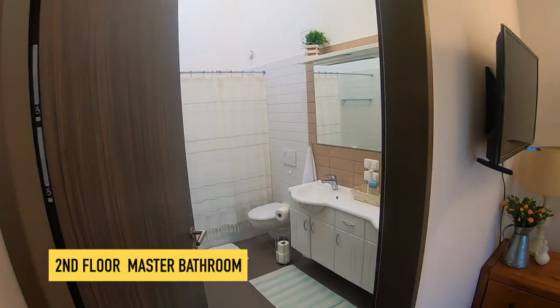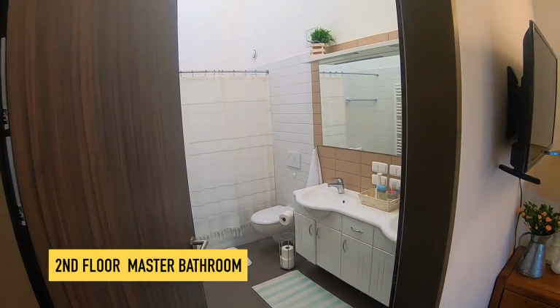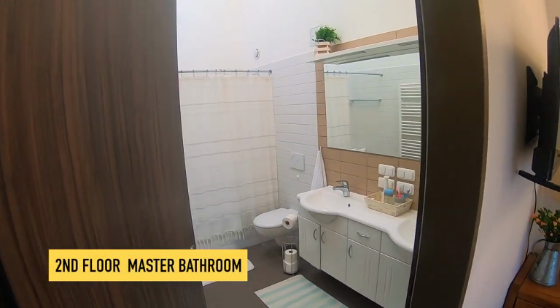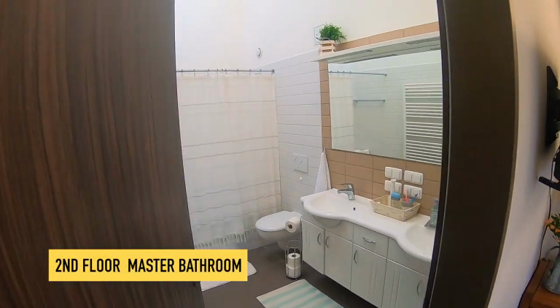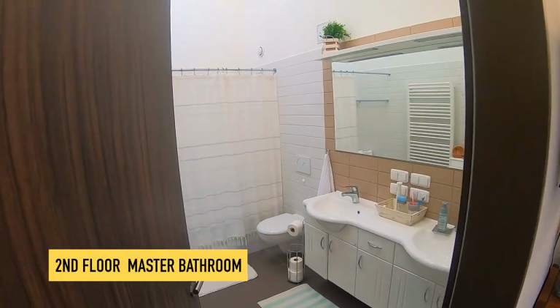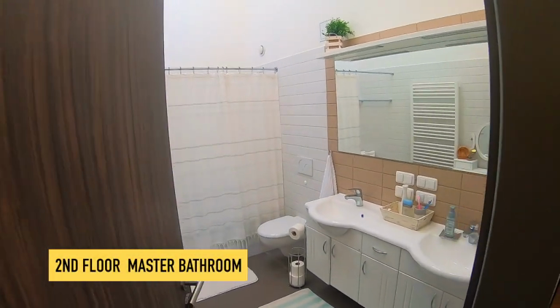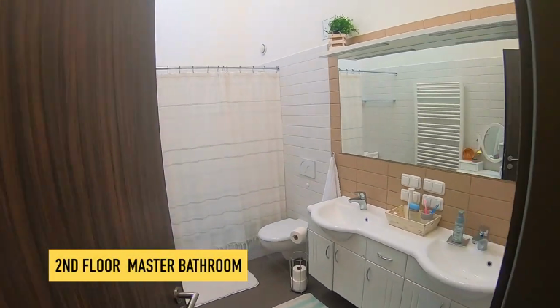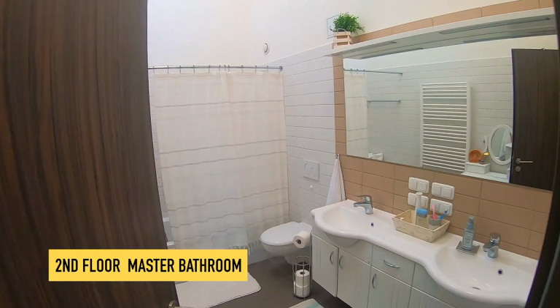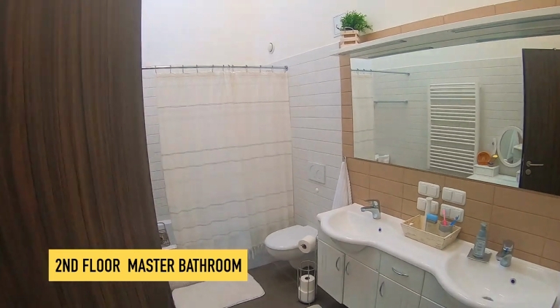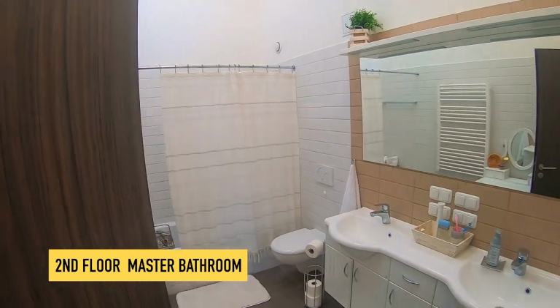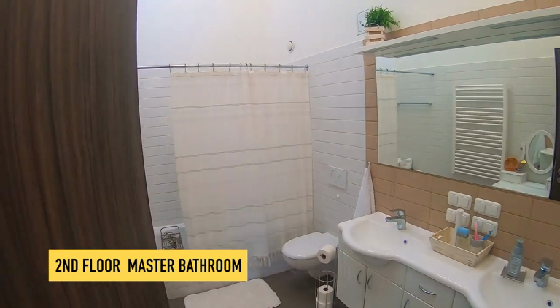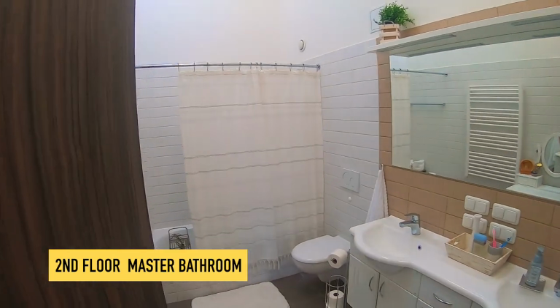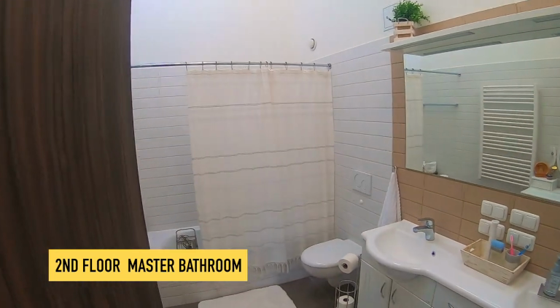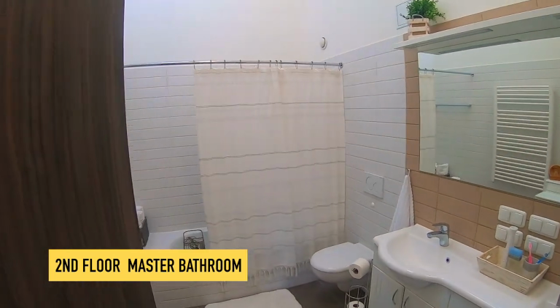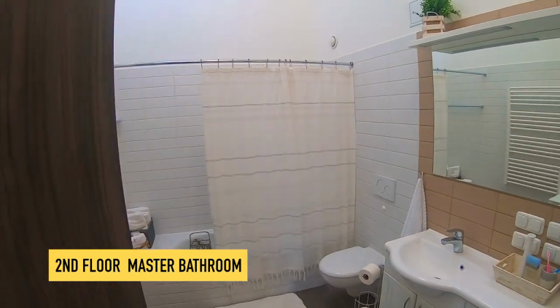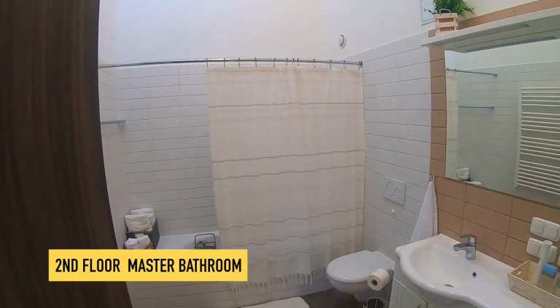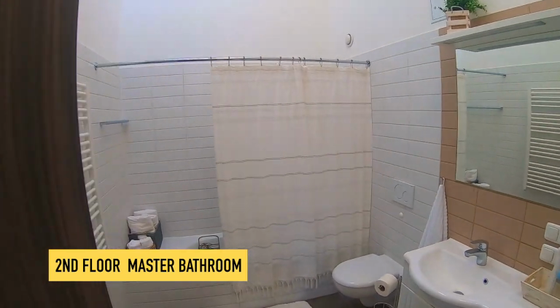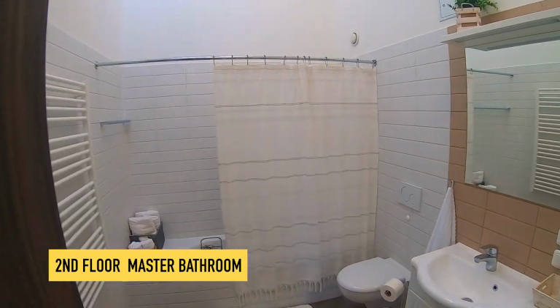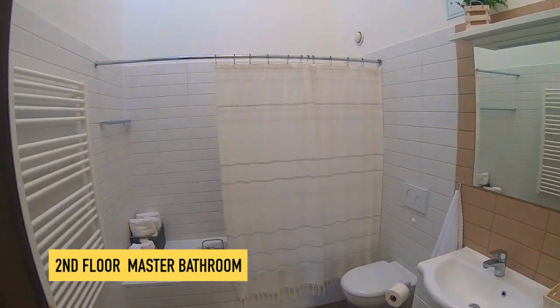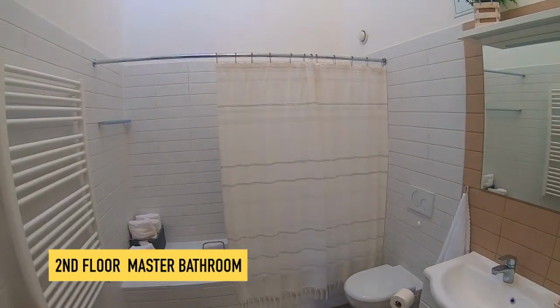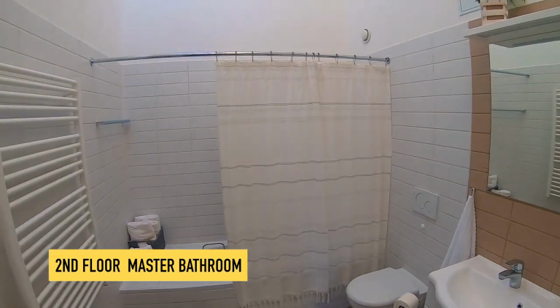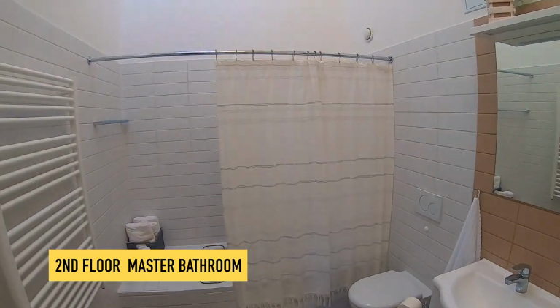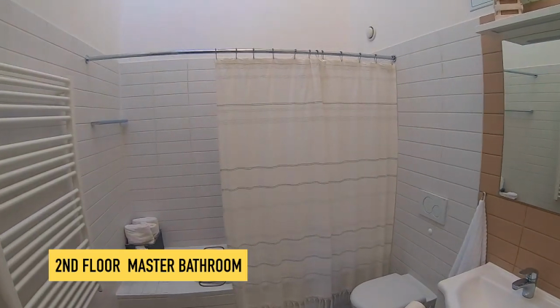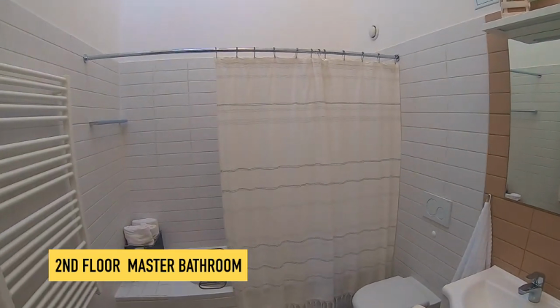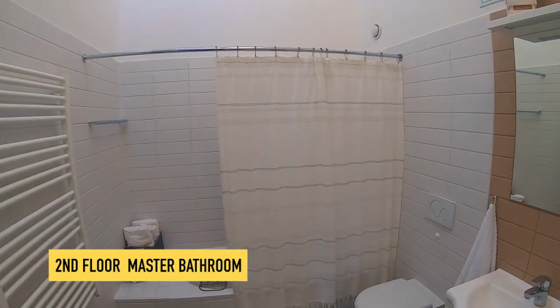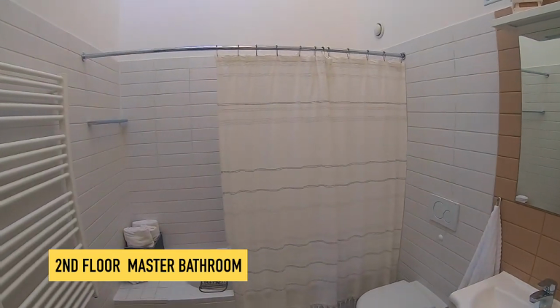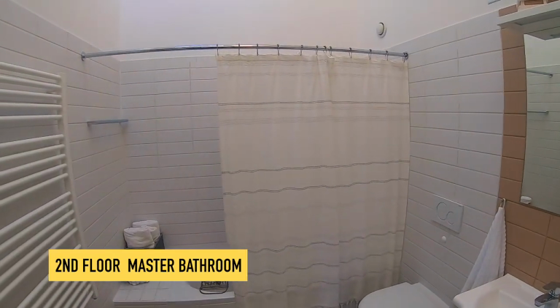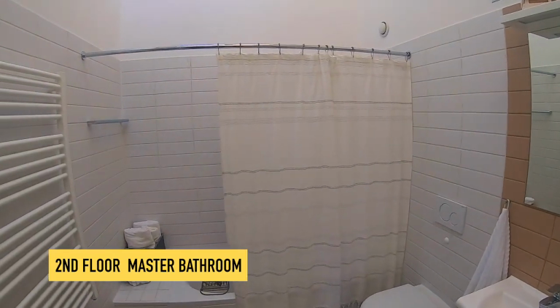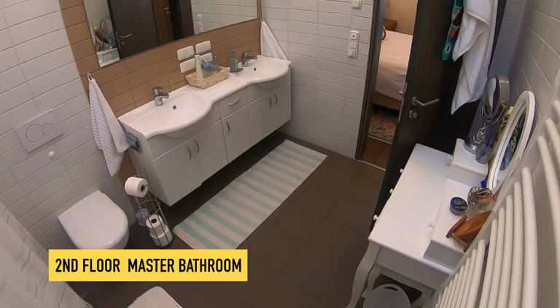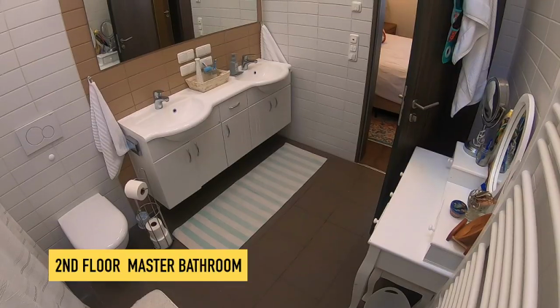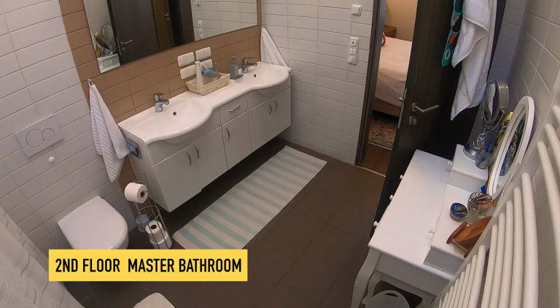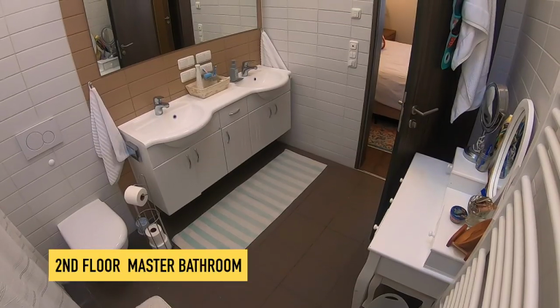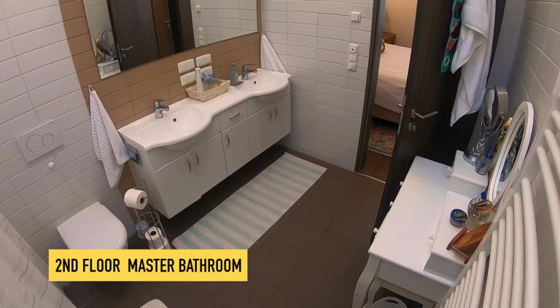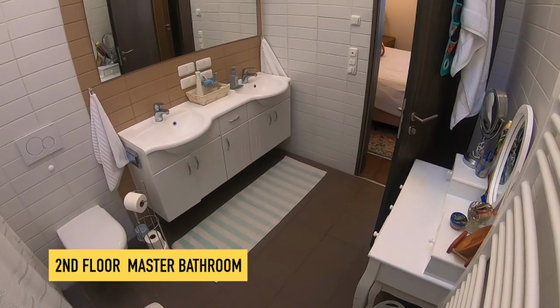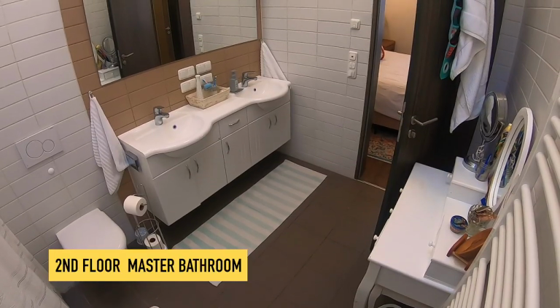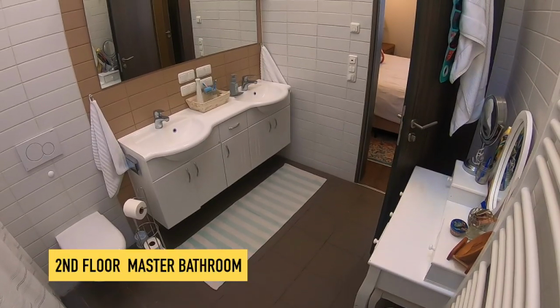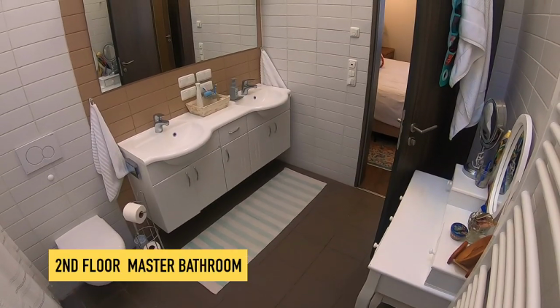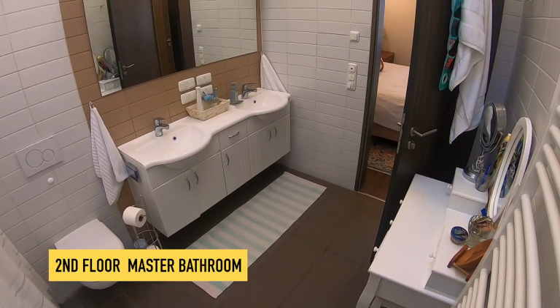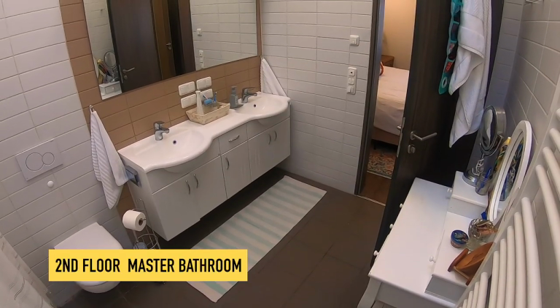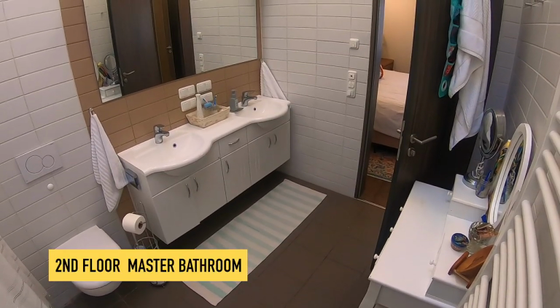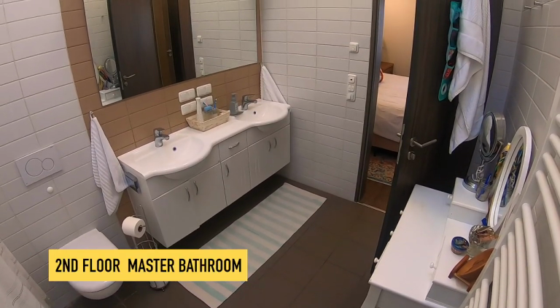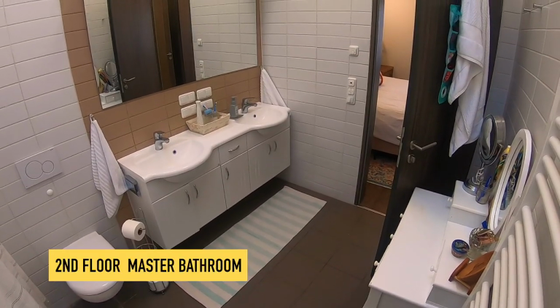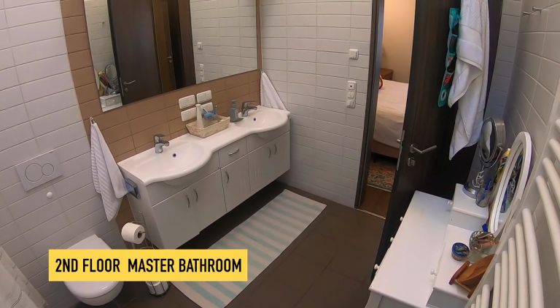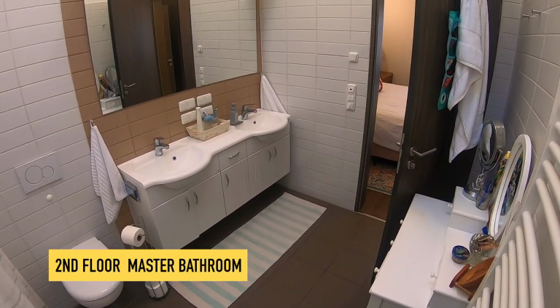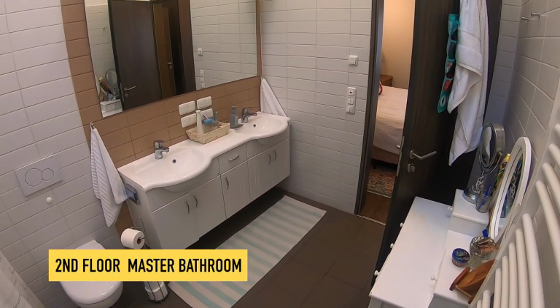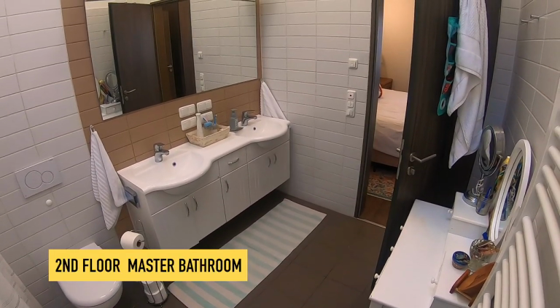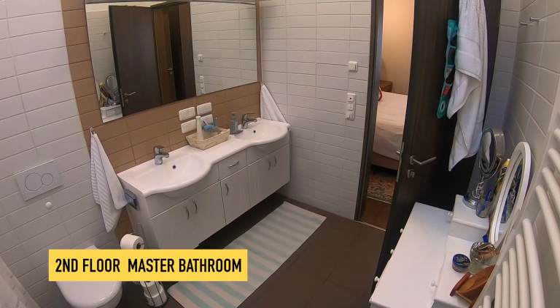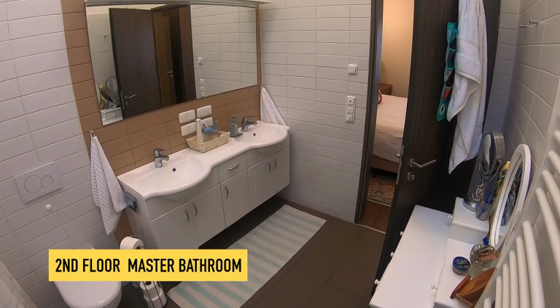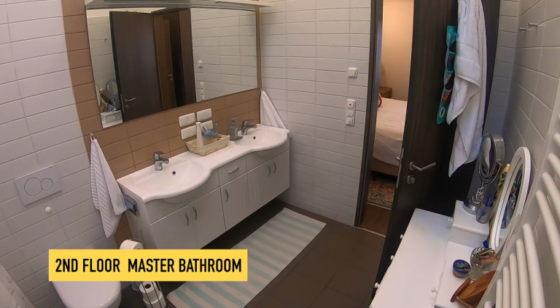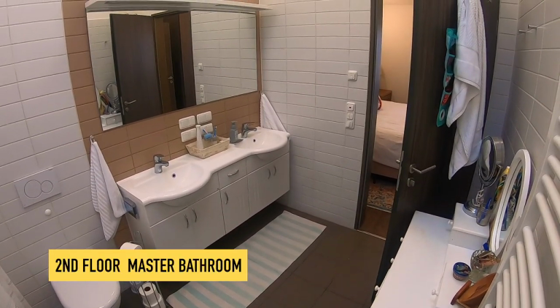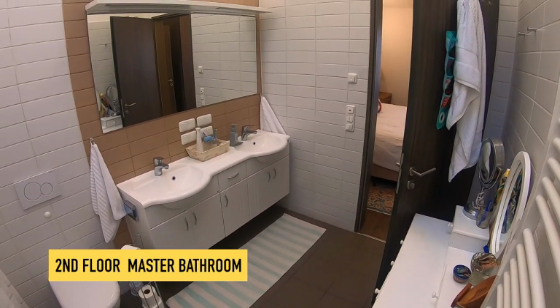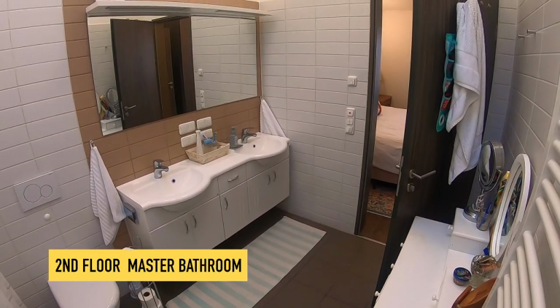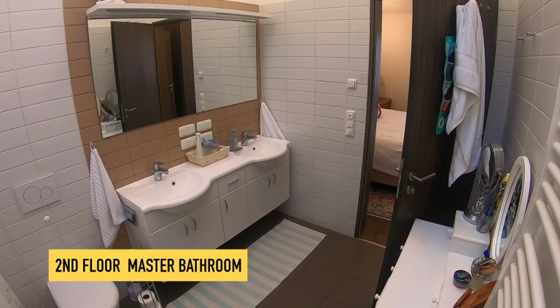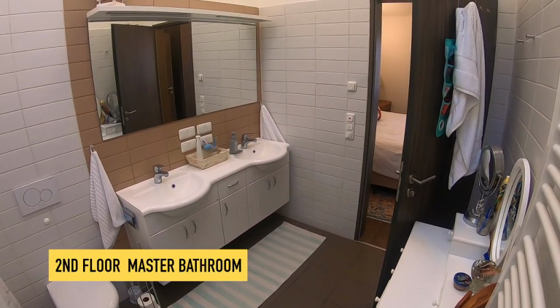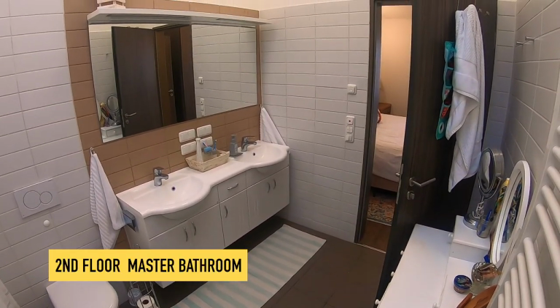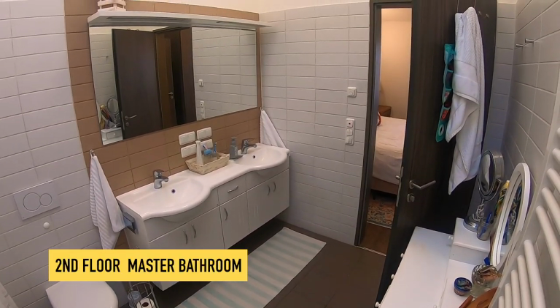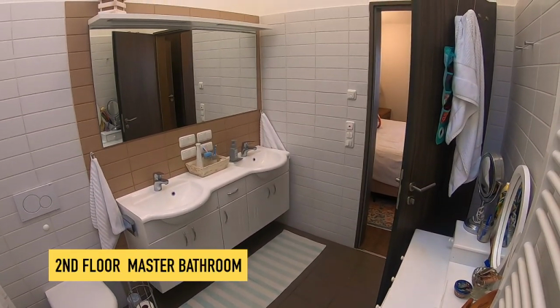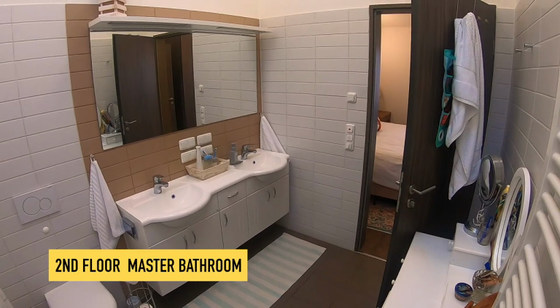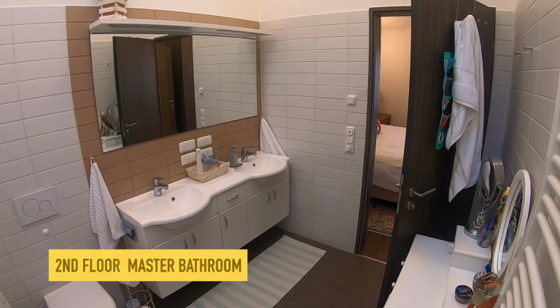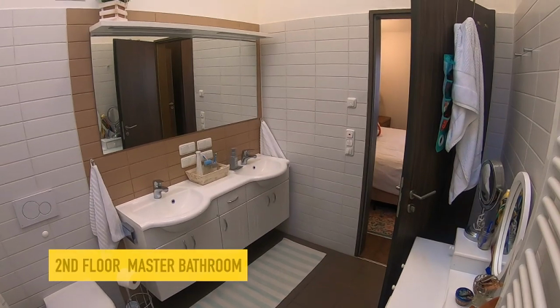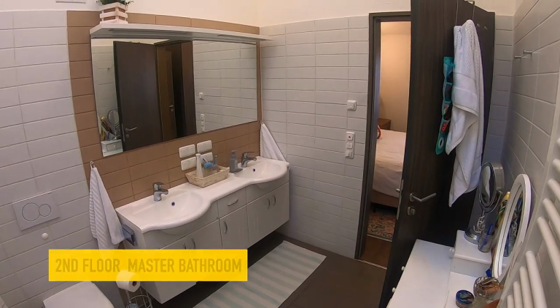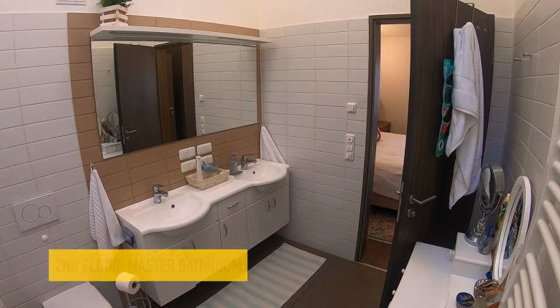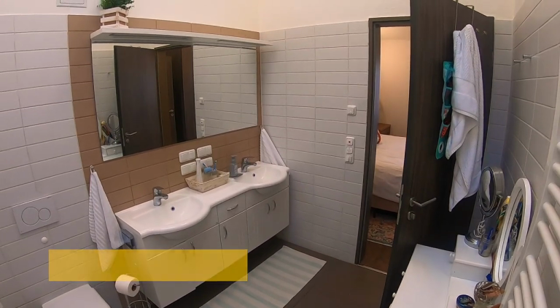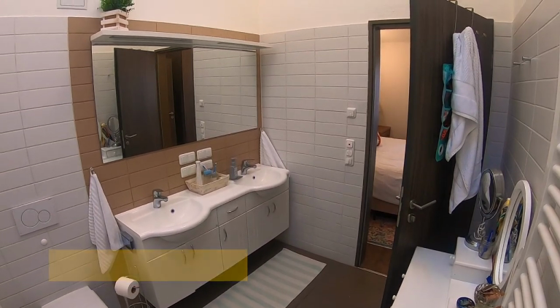And this is the master bath. This one does have the tub, so if you have little ones, you're going to be washing your babies in here.